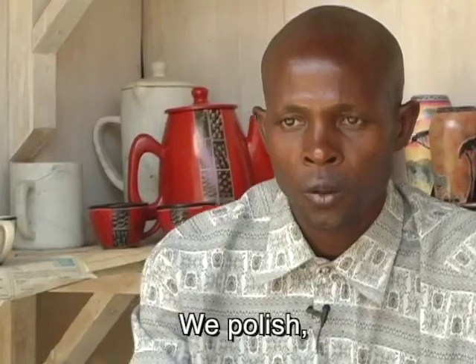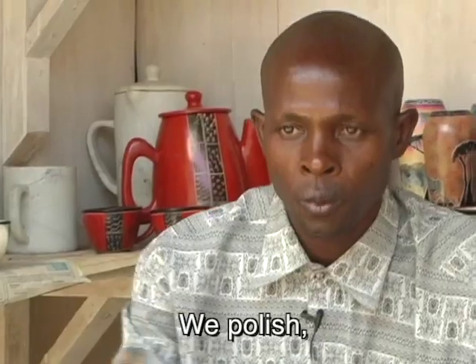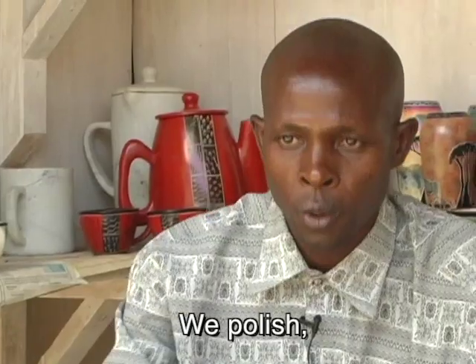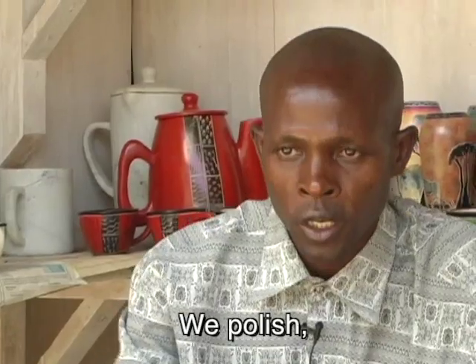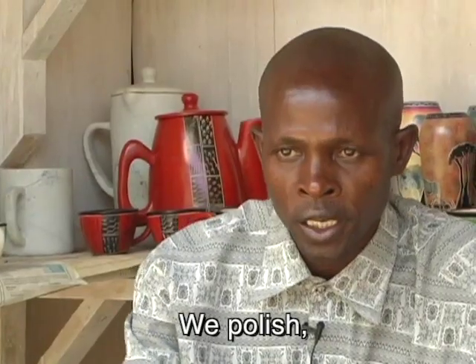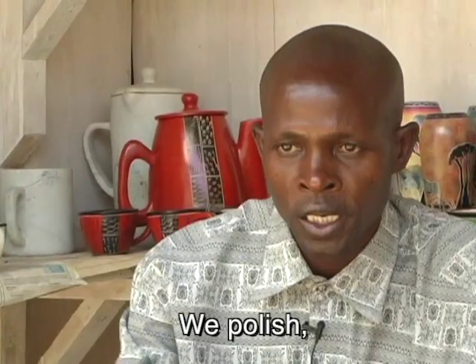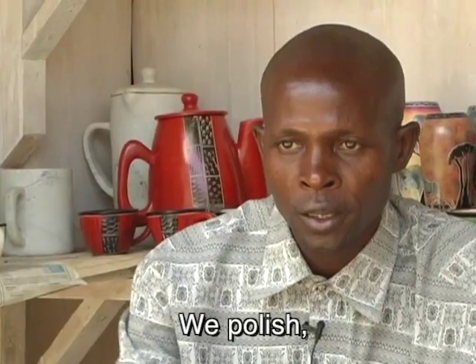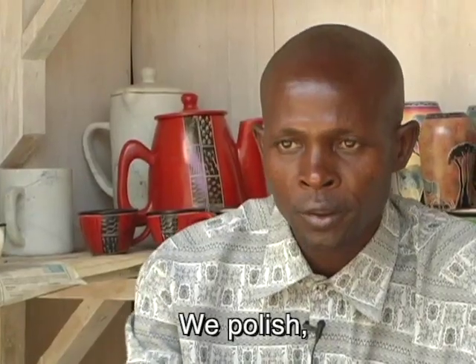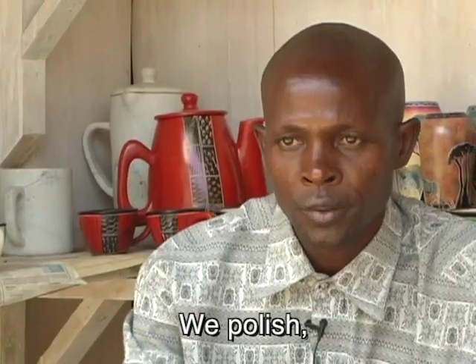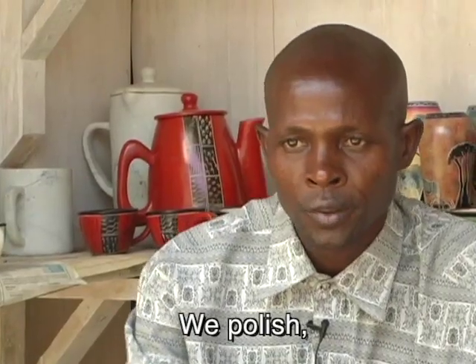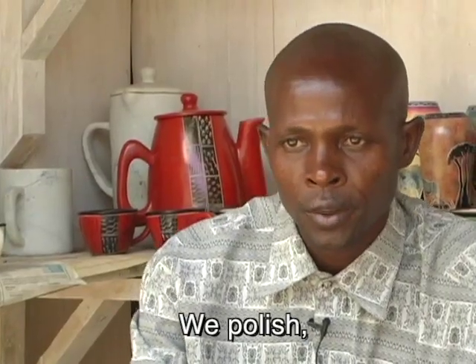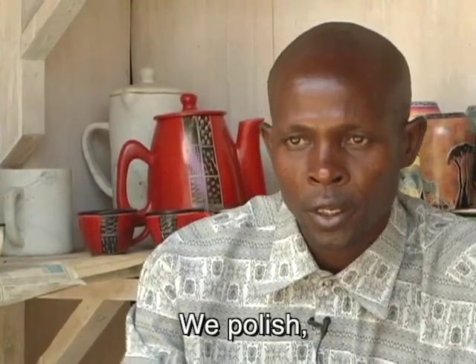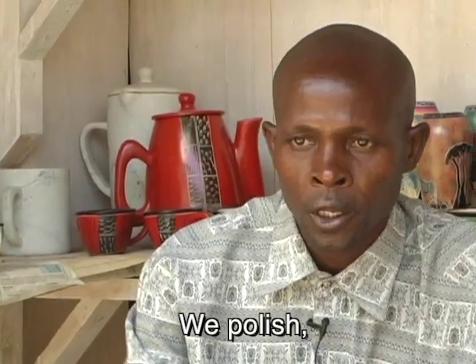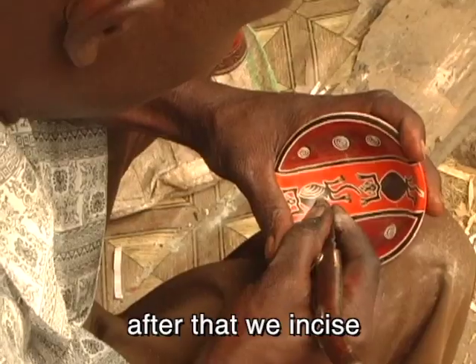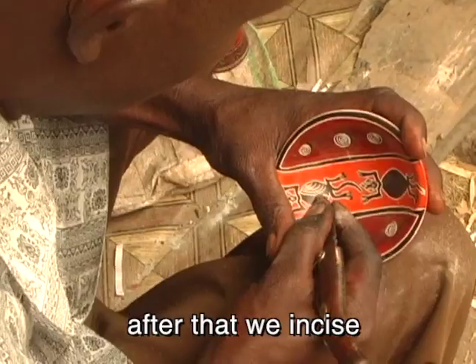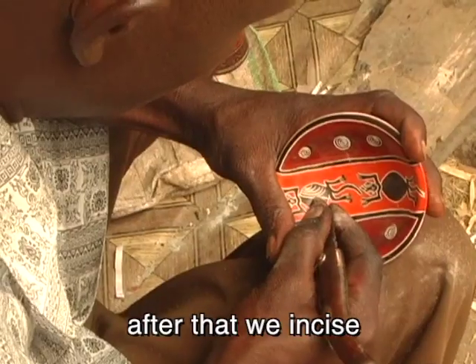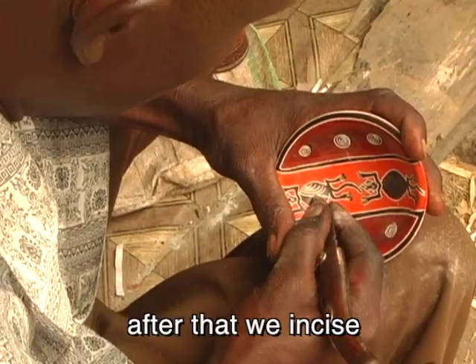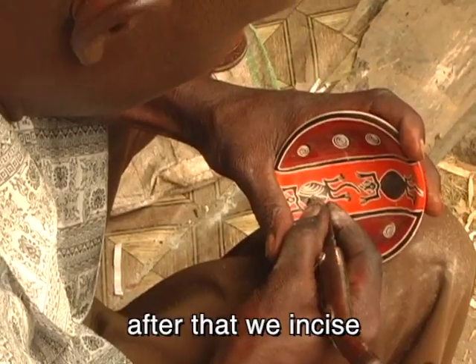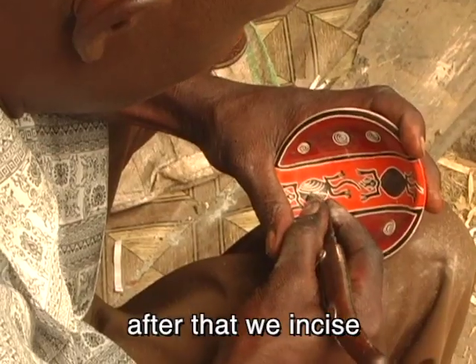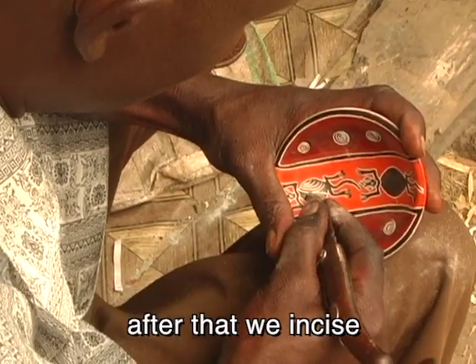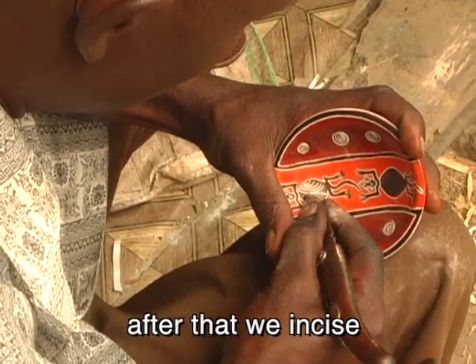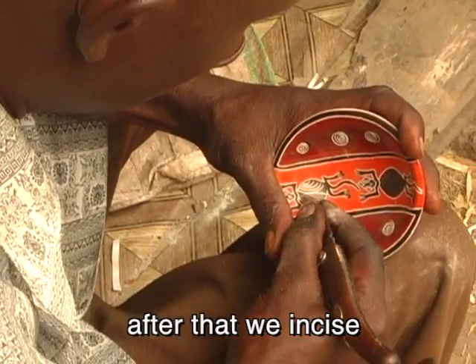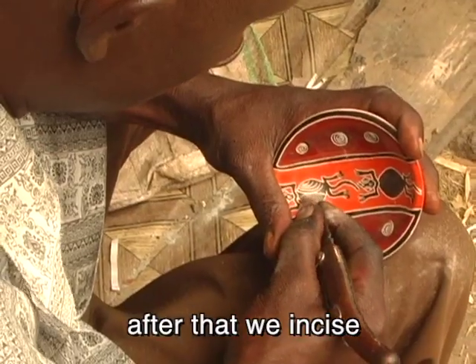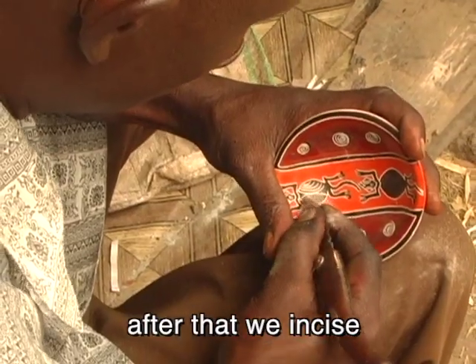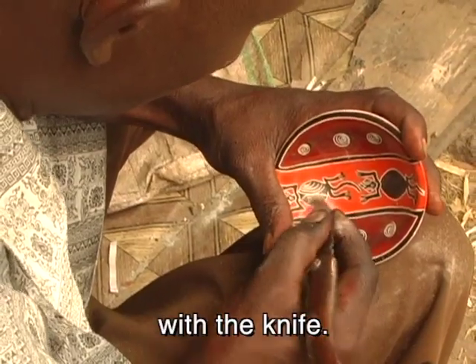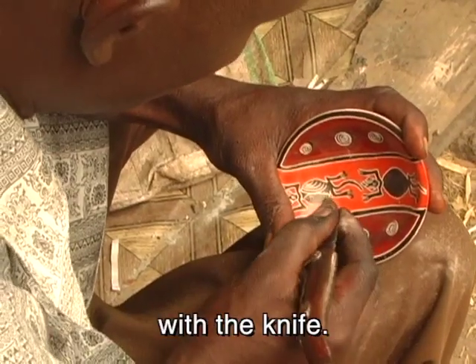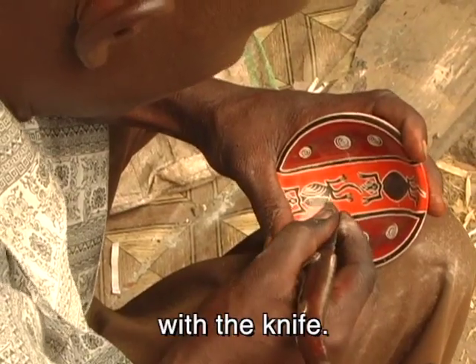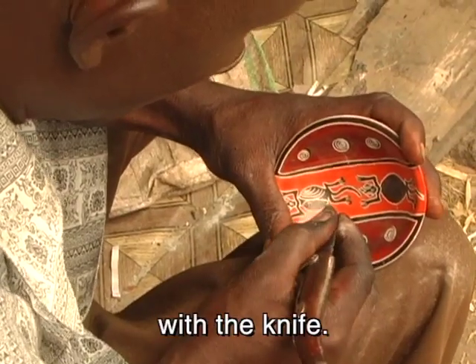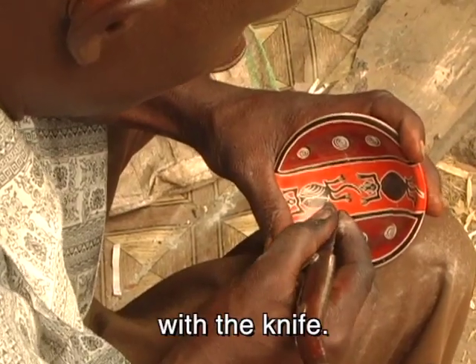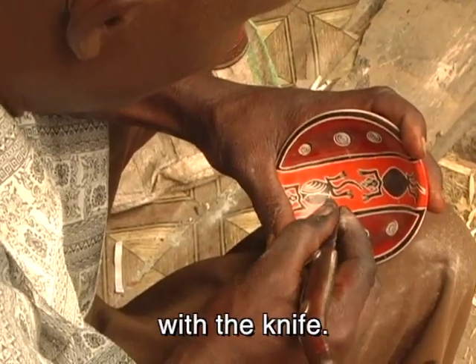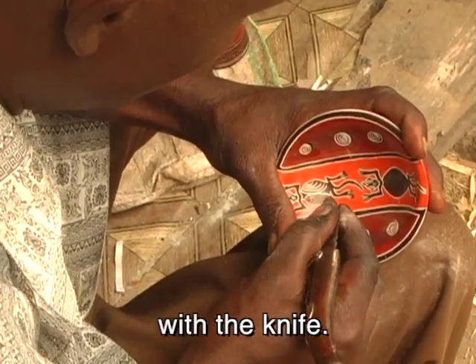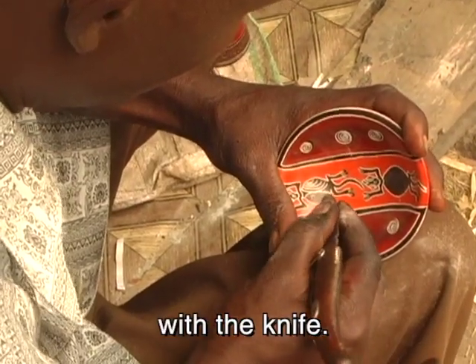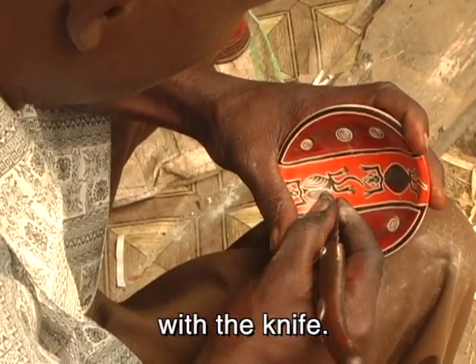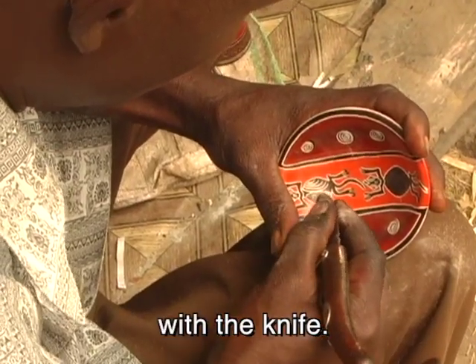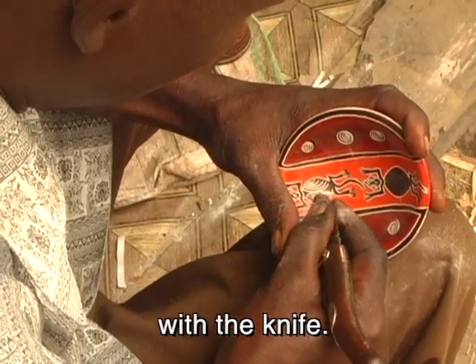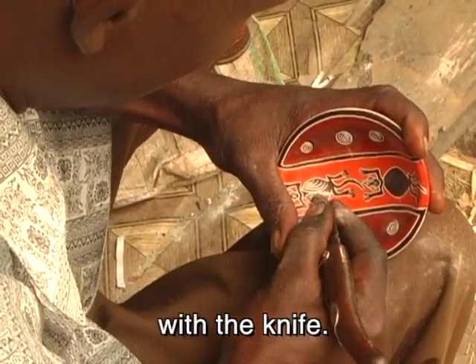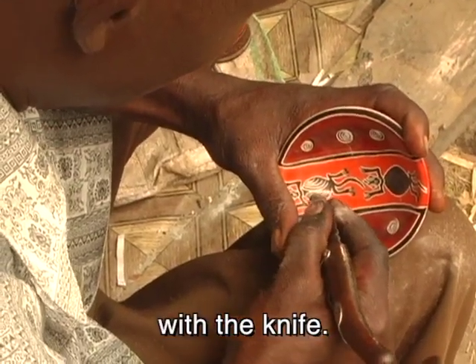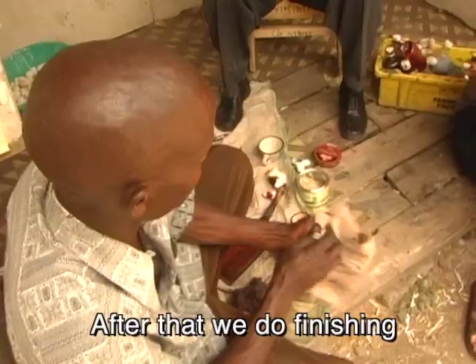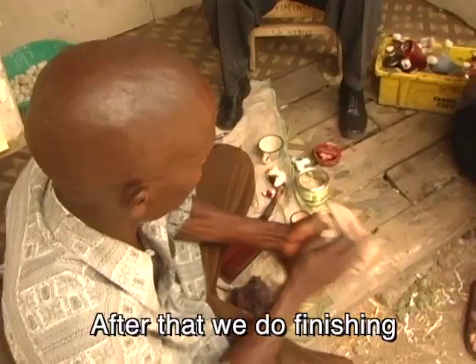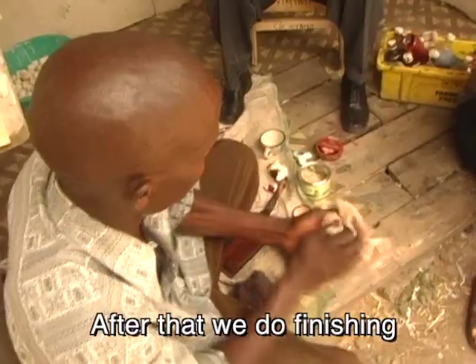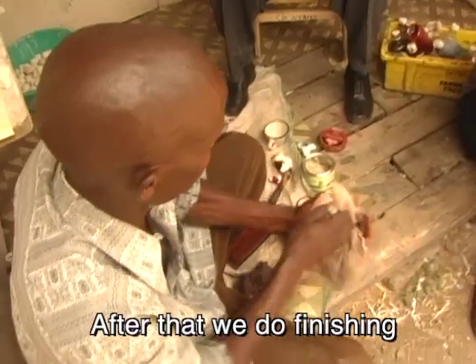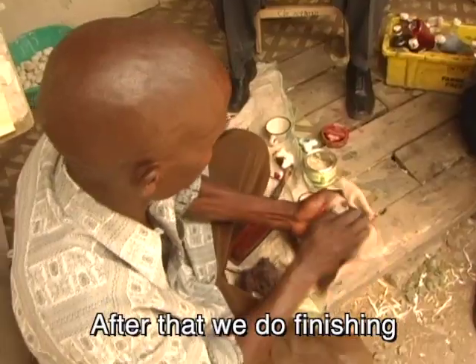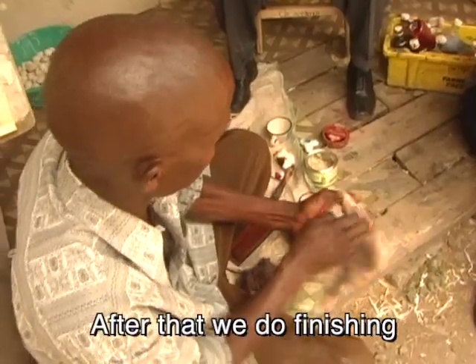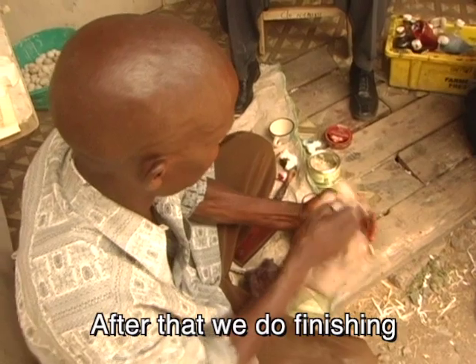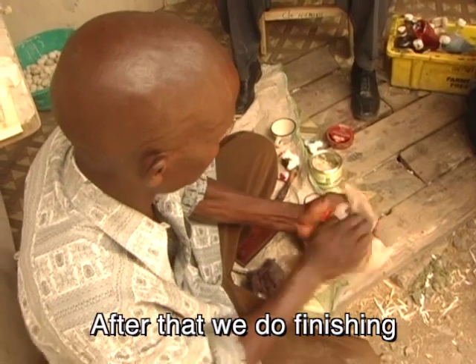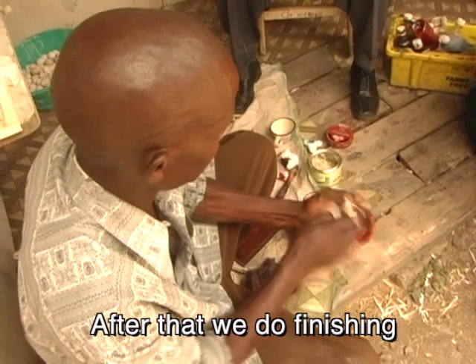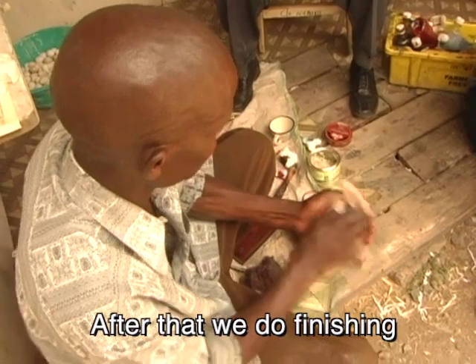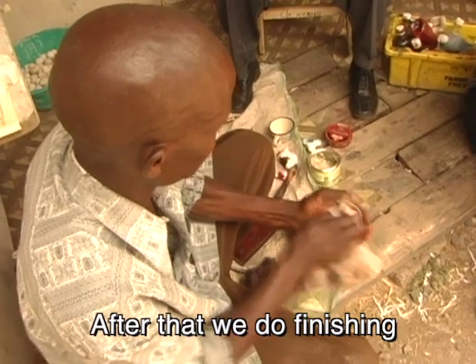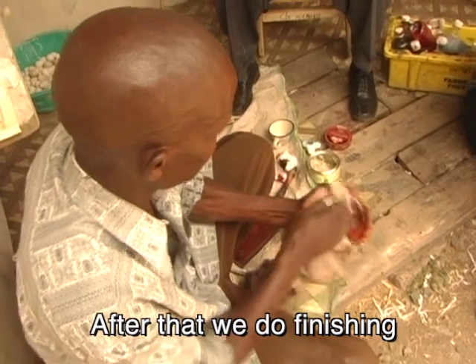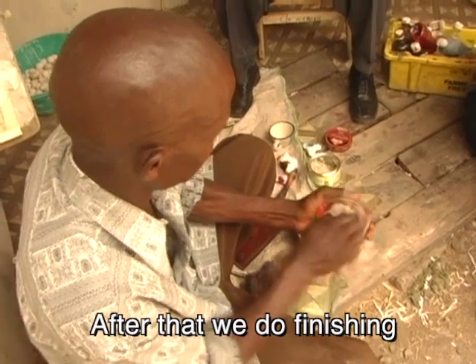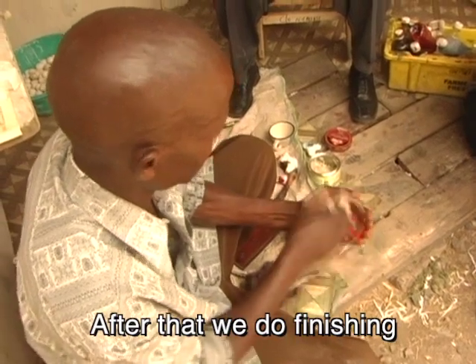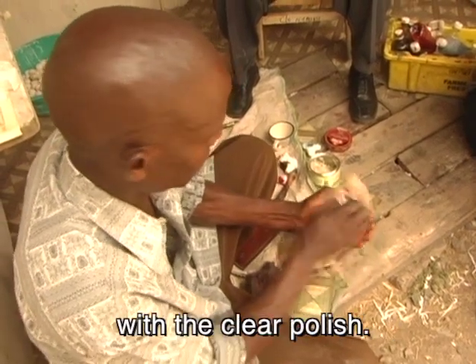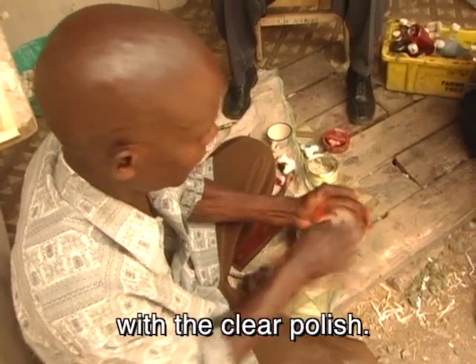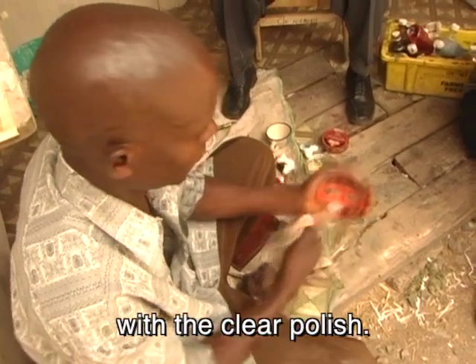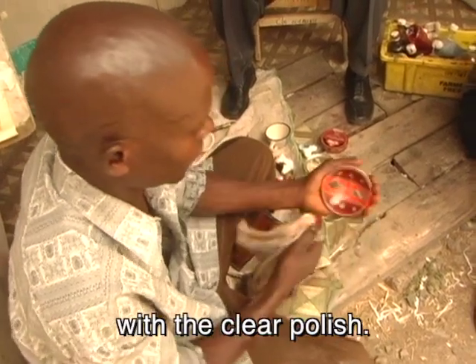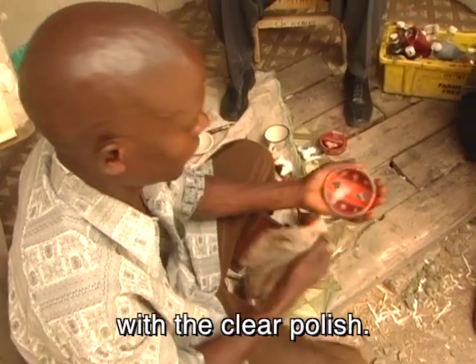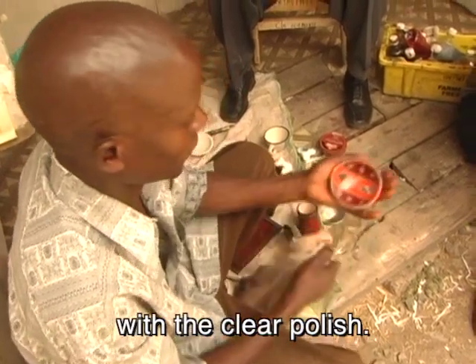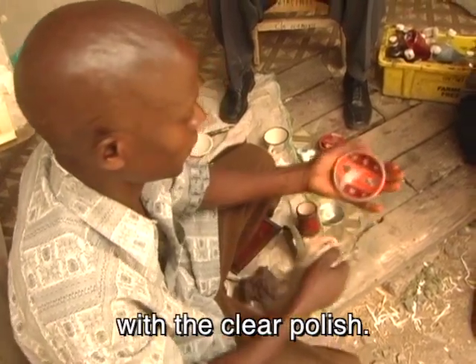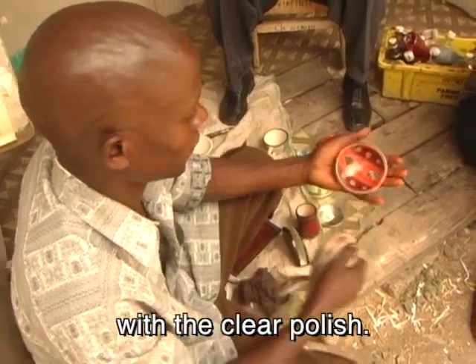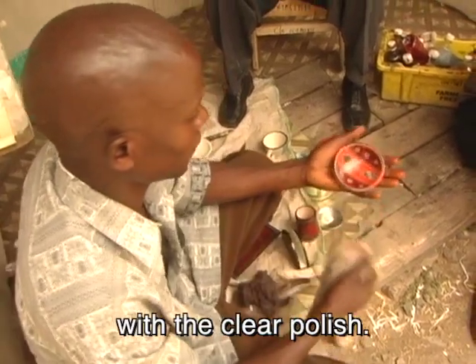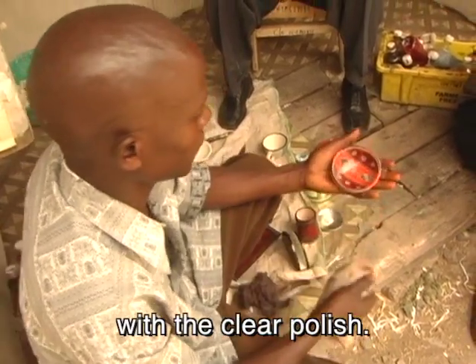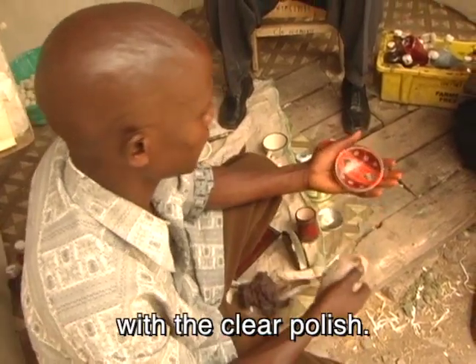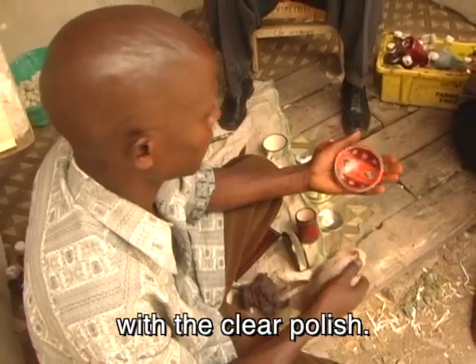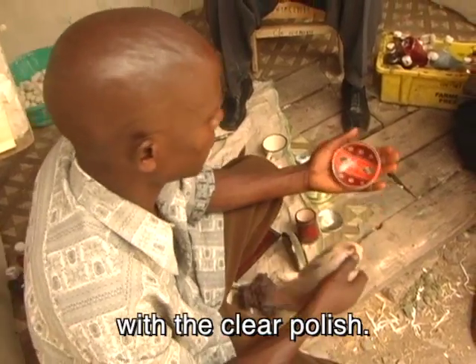We polish, and after that we incise with the knife. After that we do finishing with the clear polish.